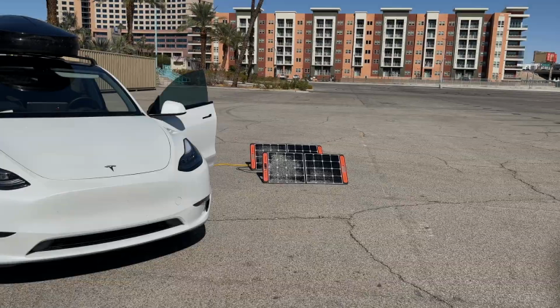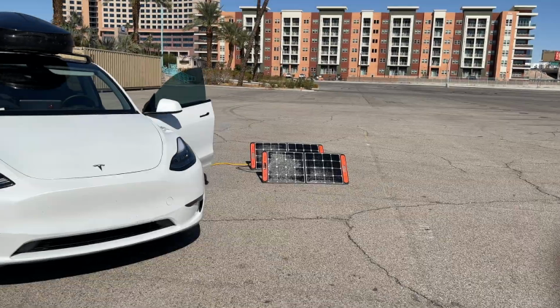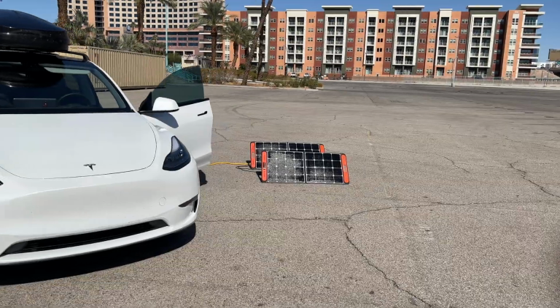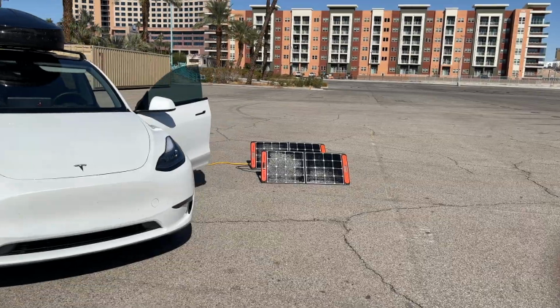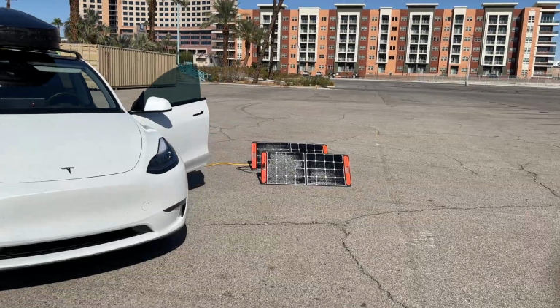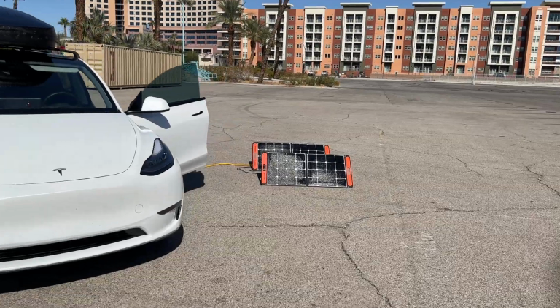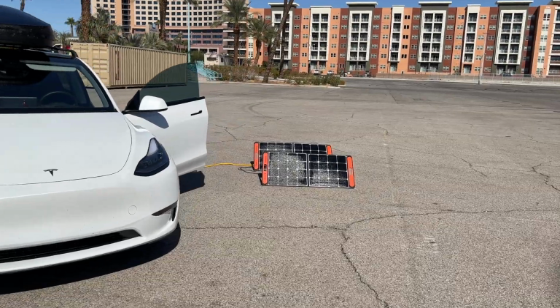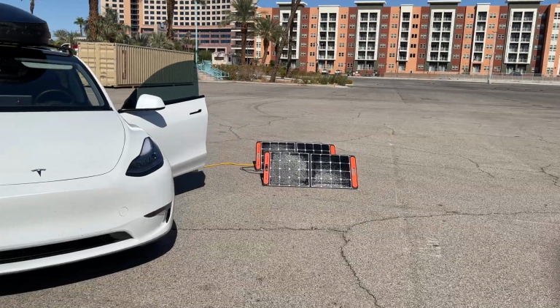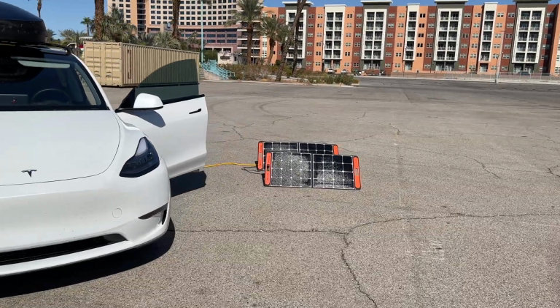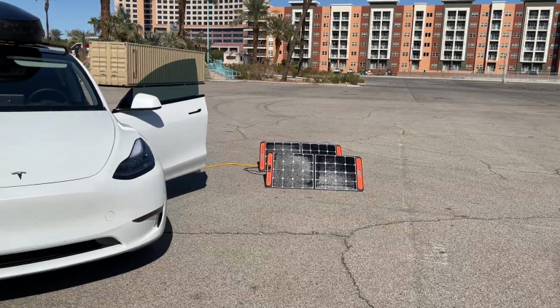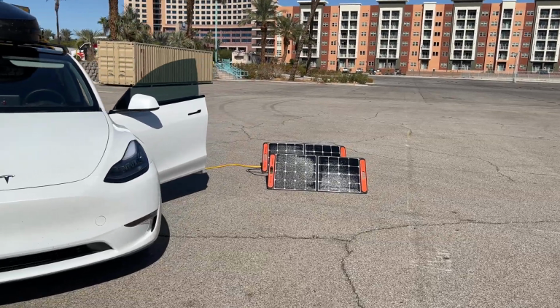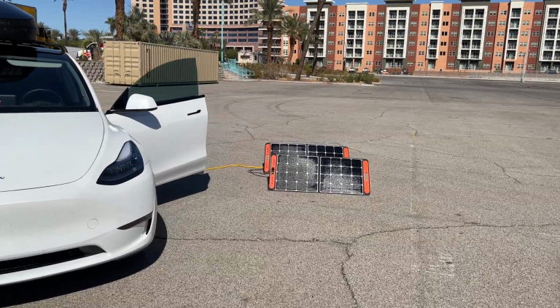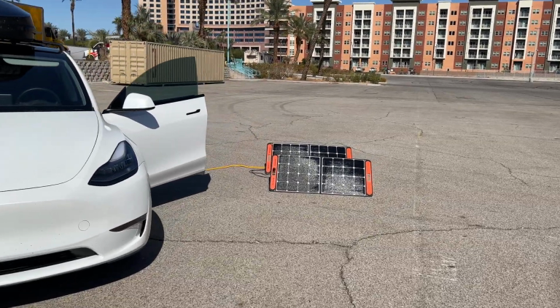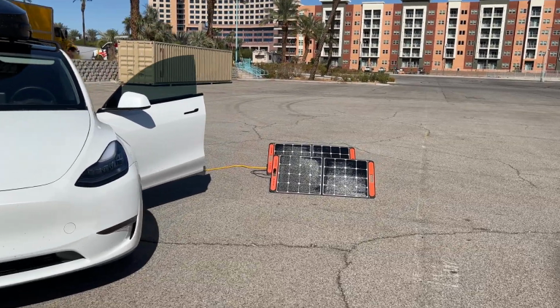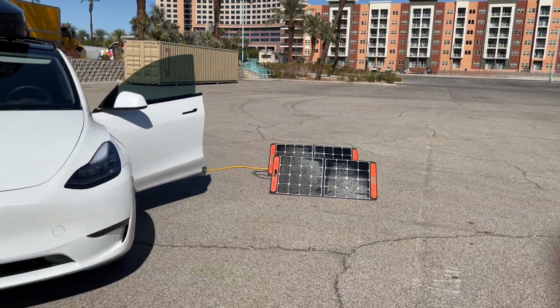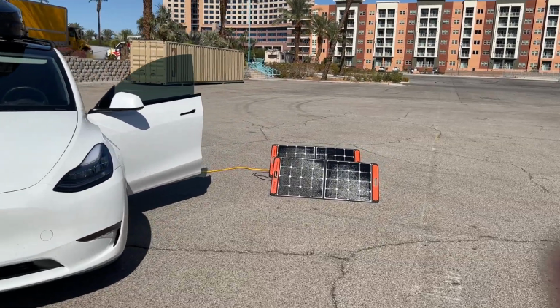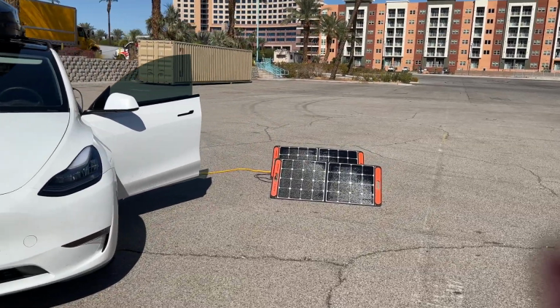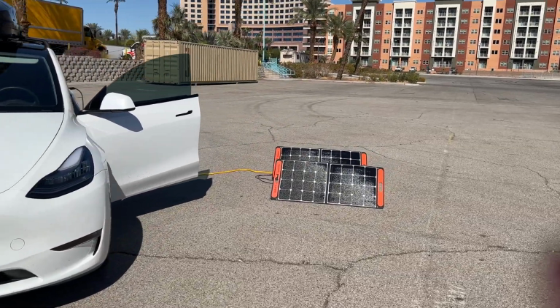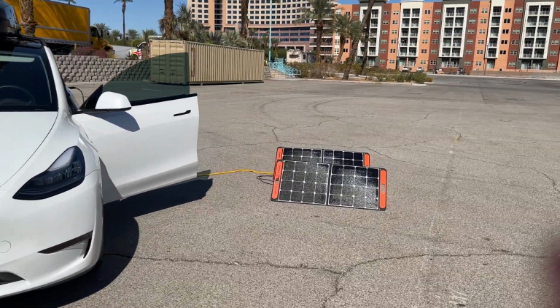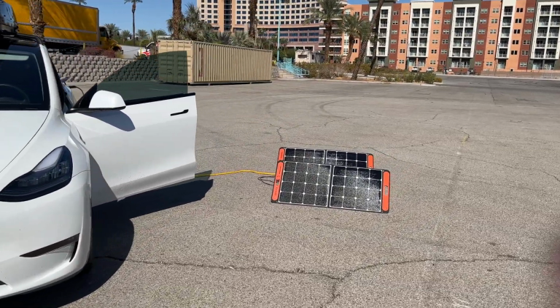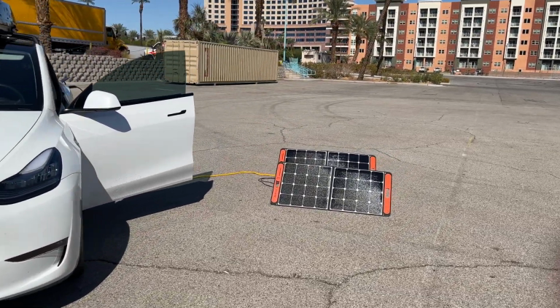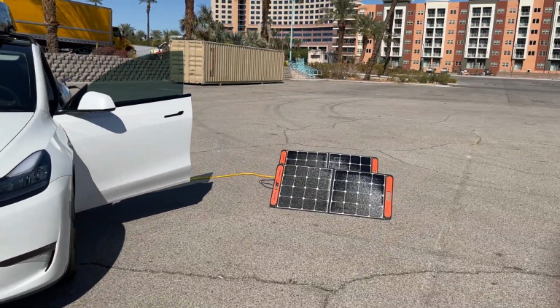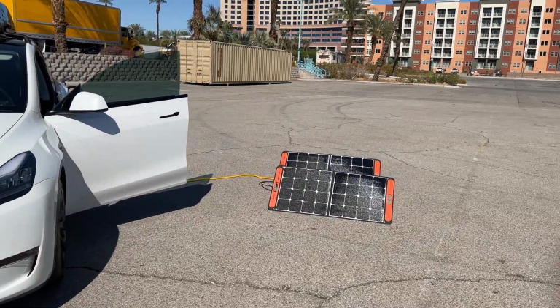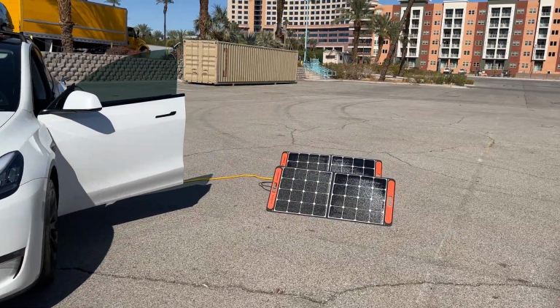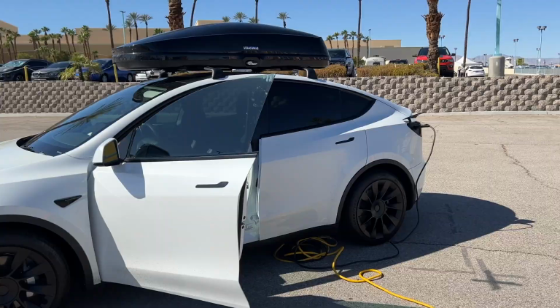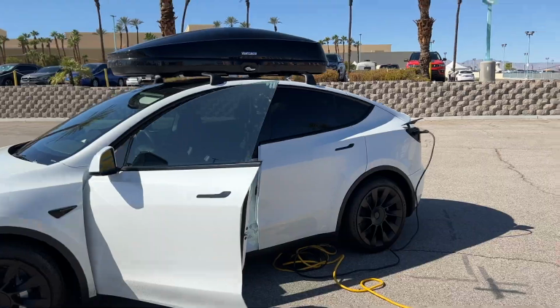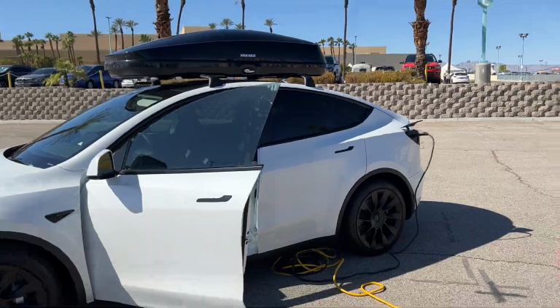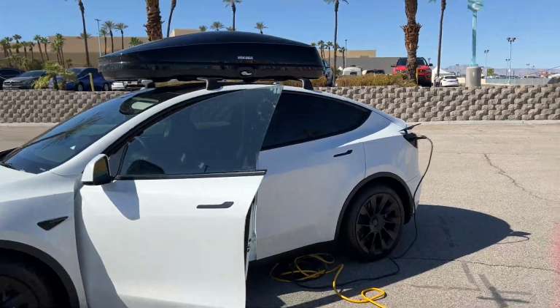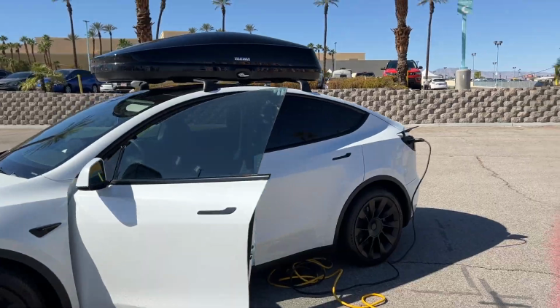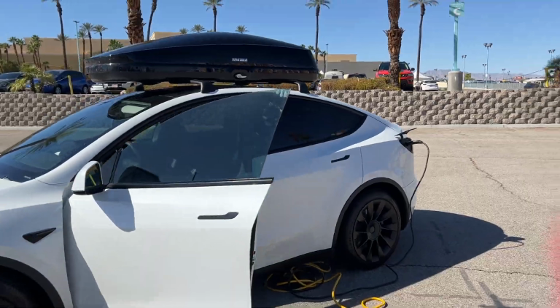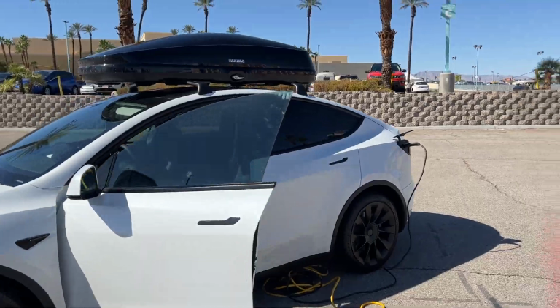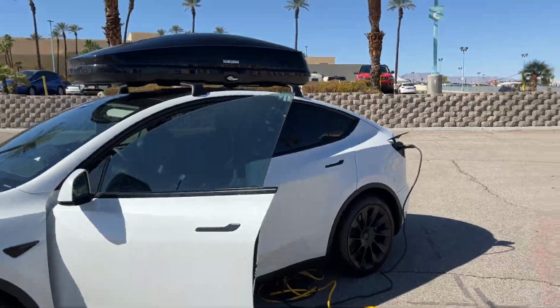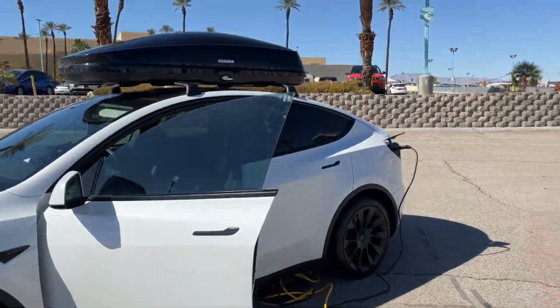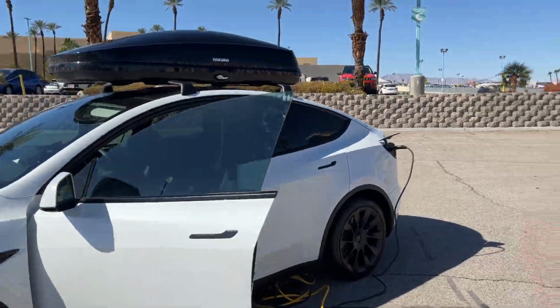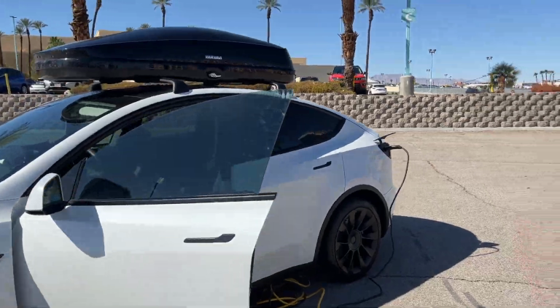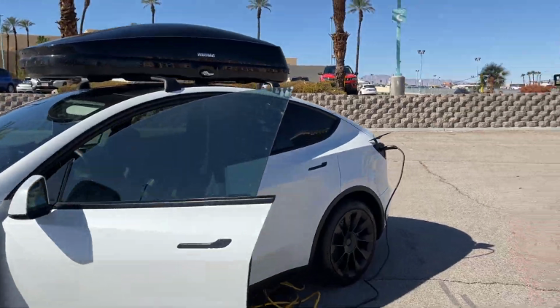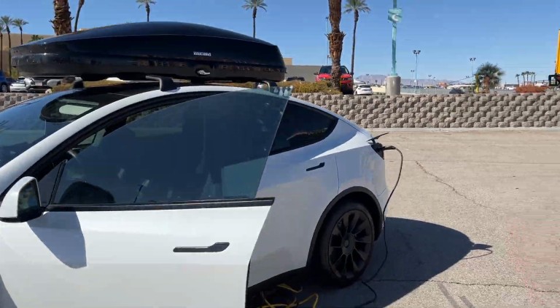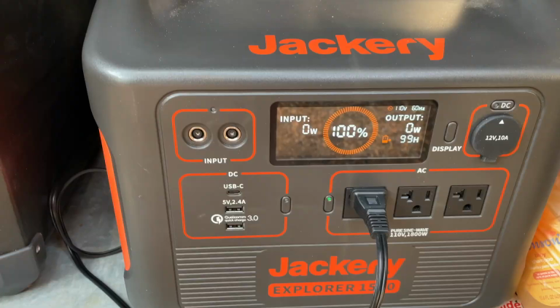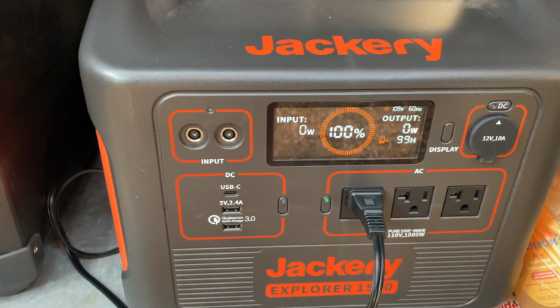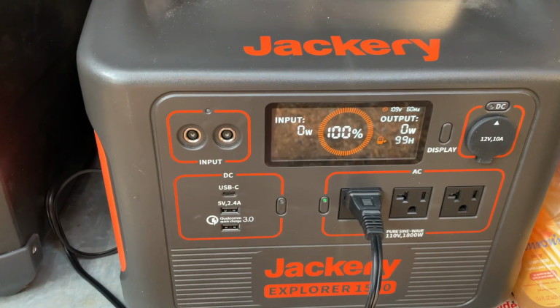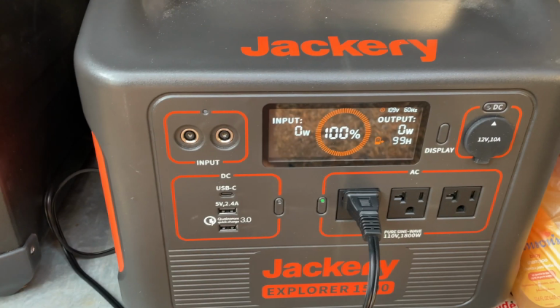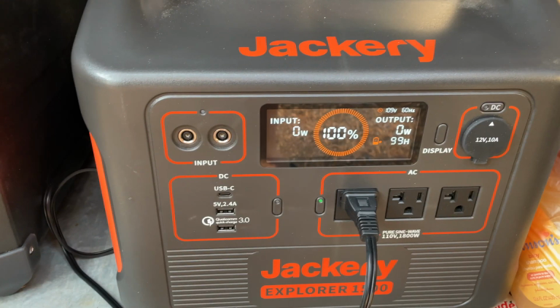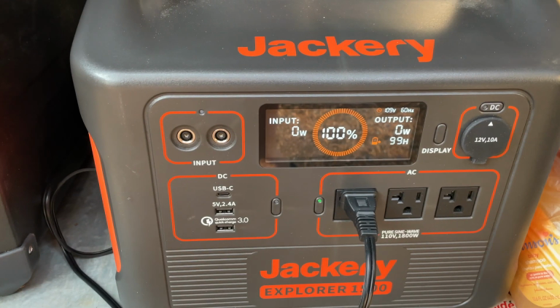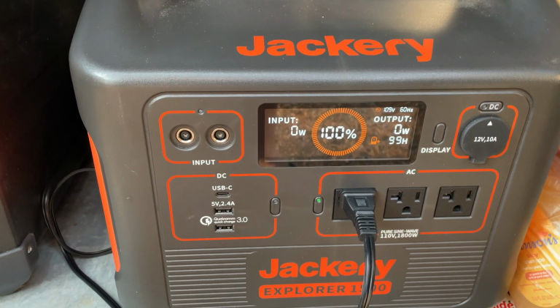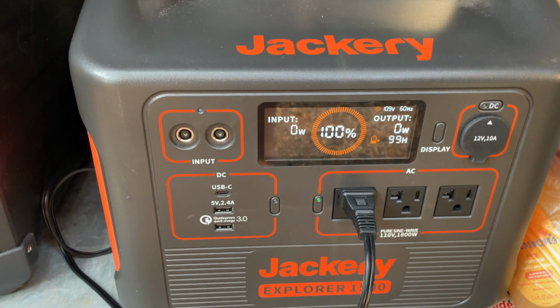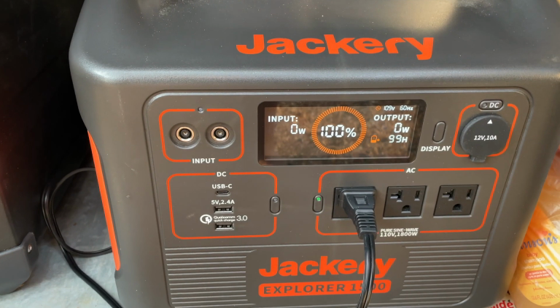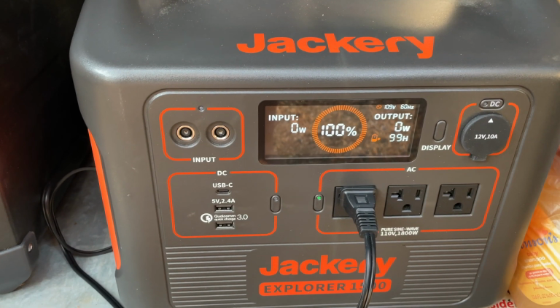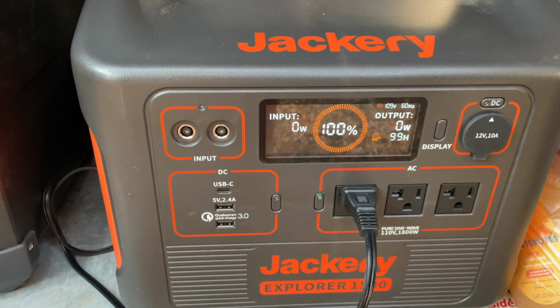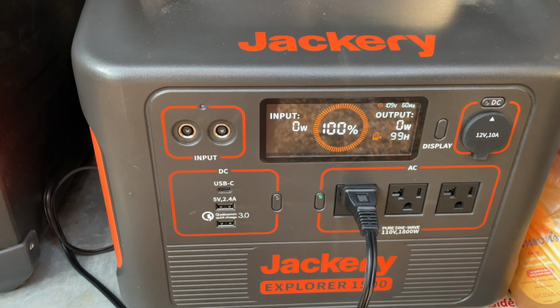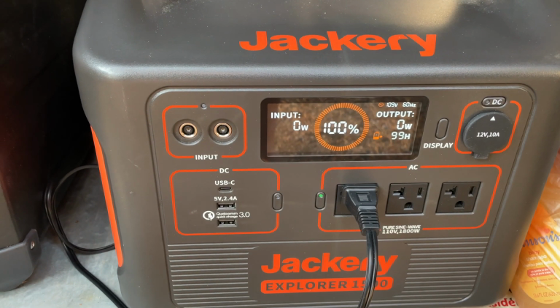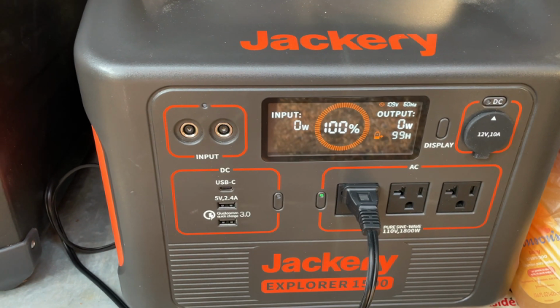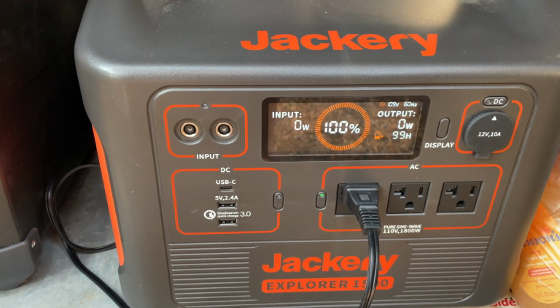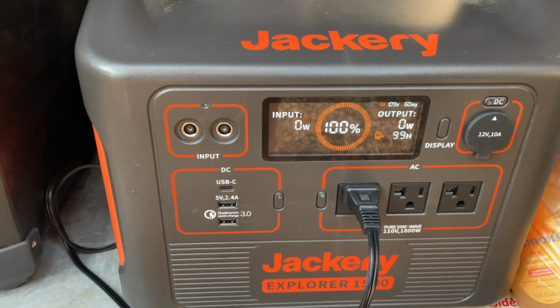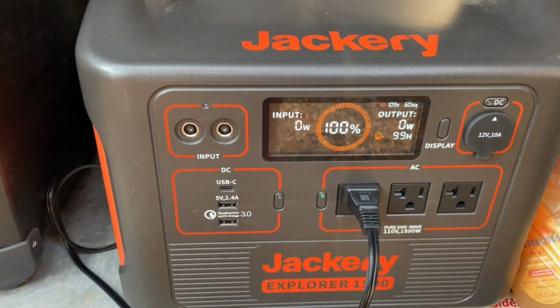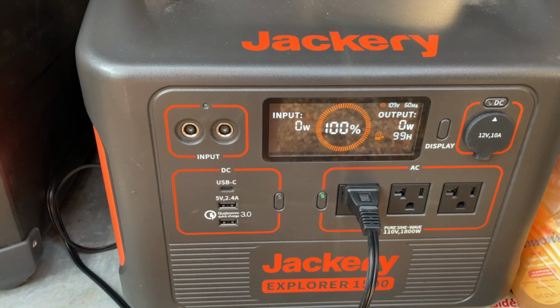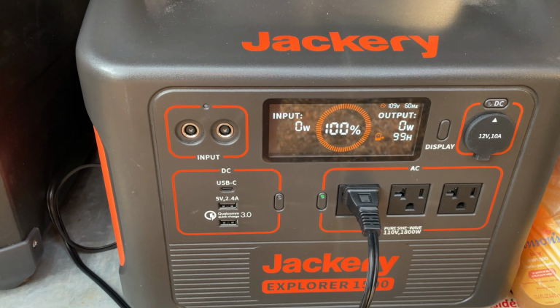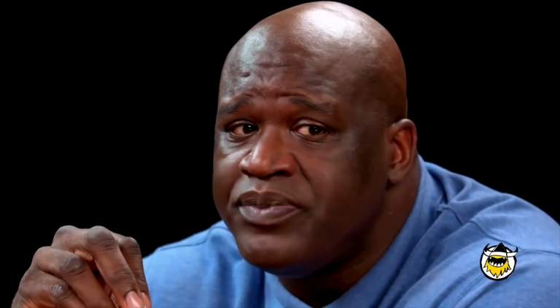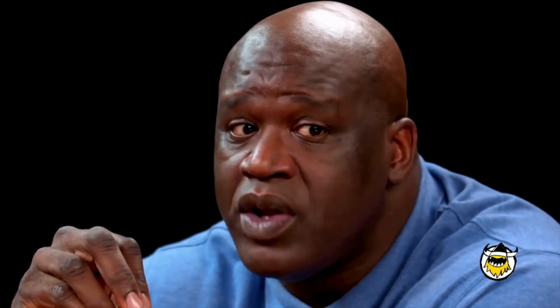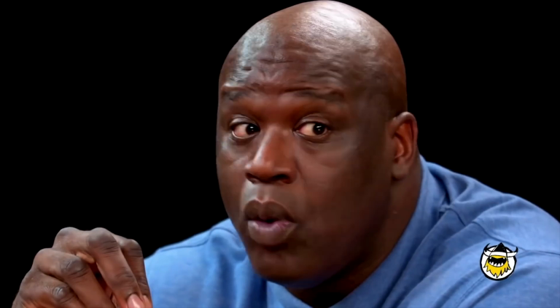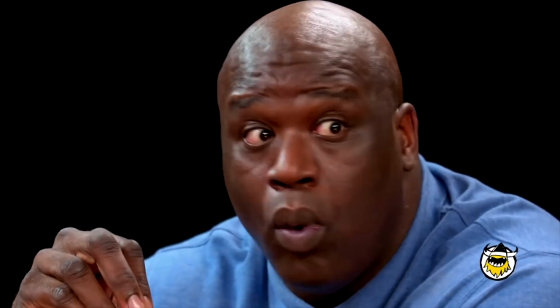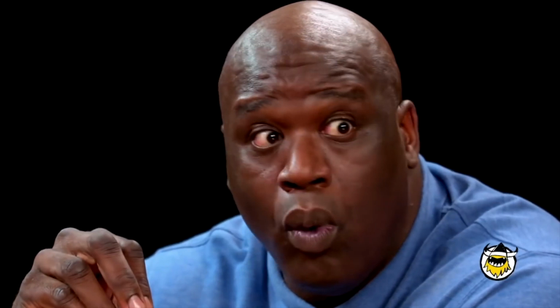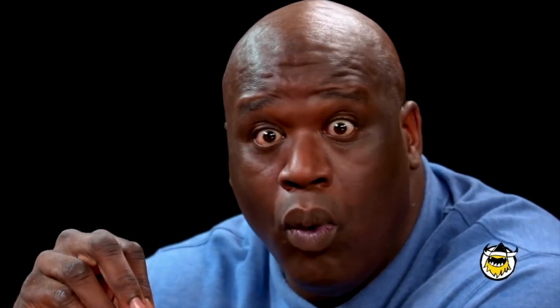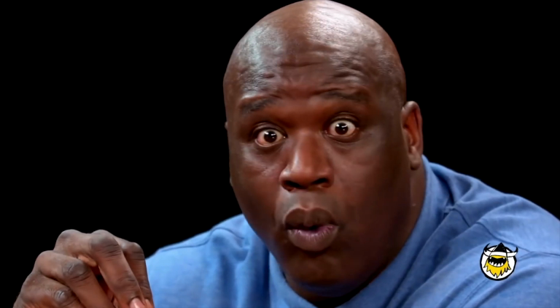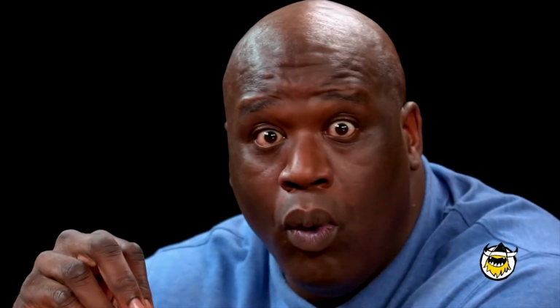You can even charge your Tesla in an emergency with a portable solar battery station, like the Jackery. What?!